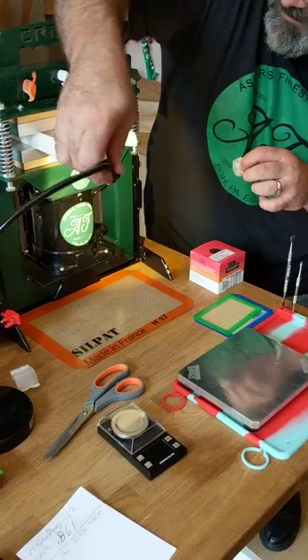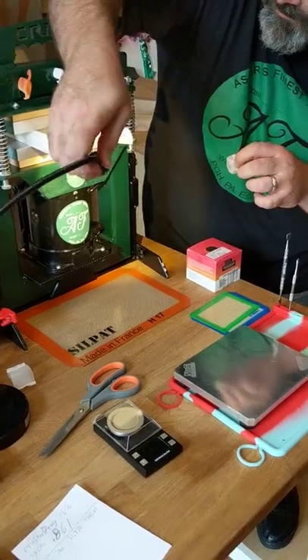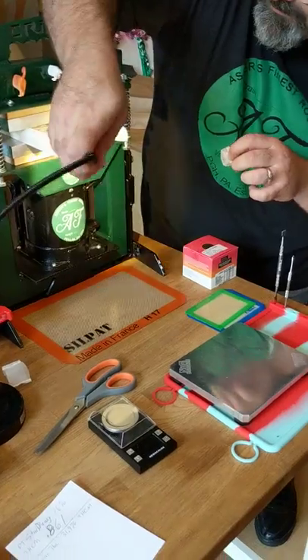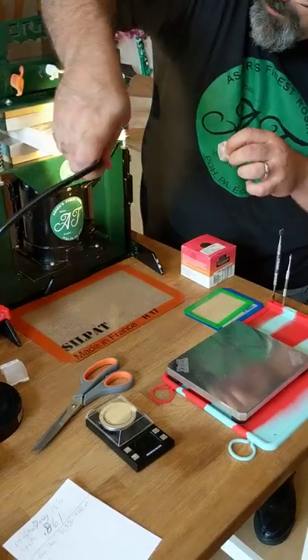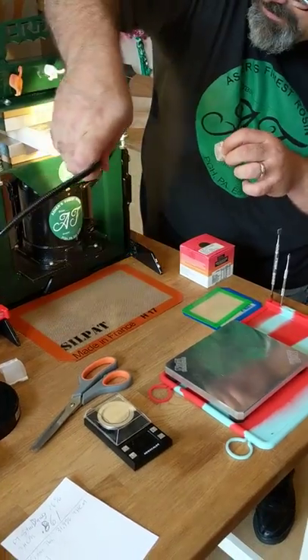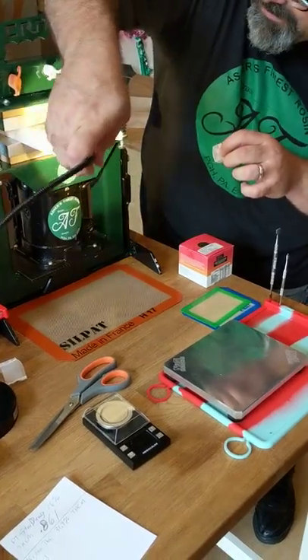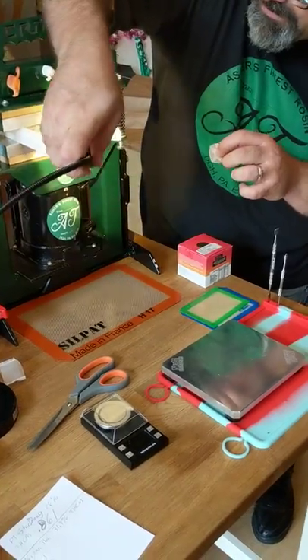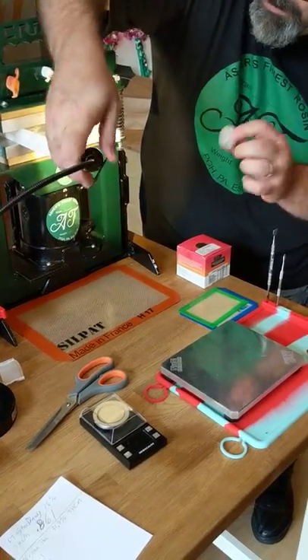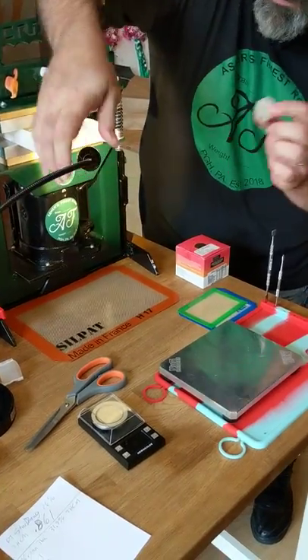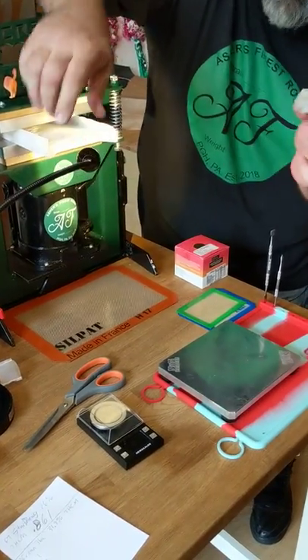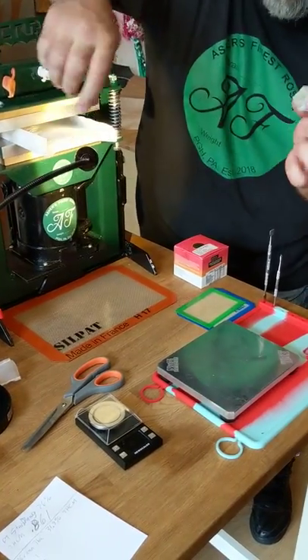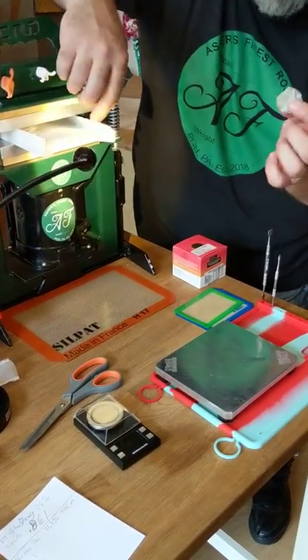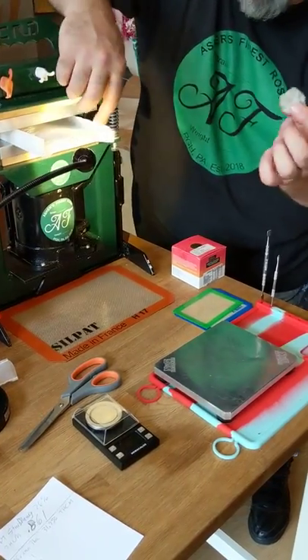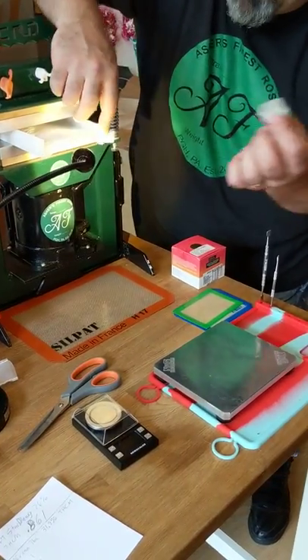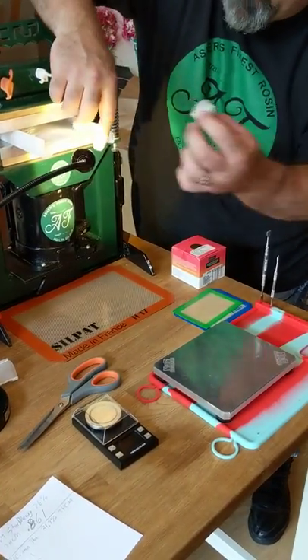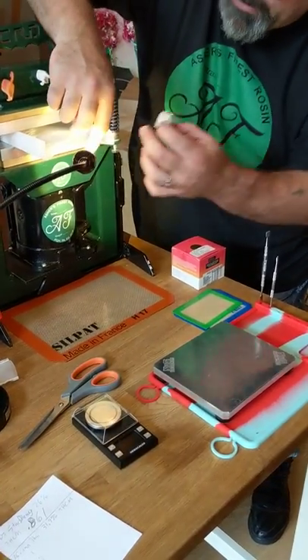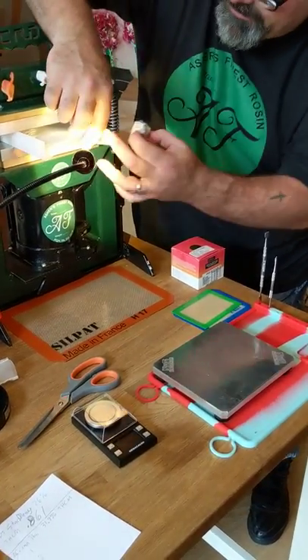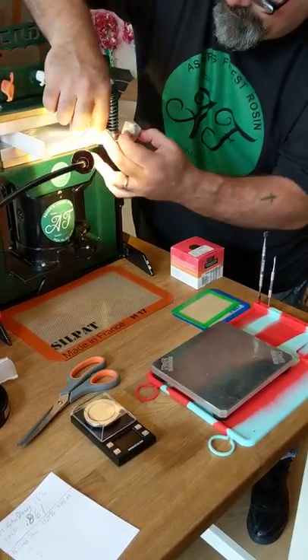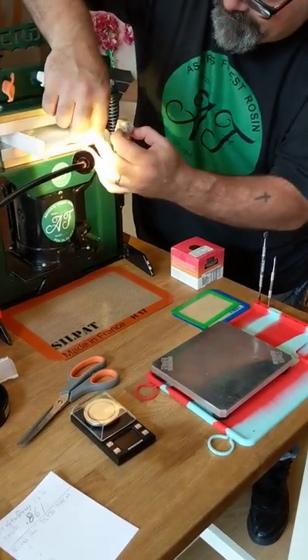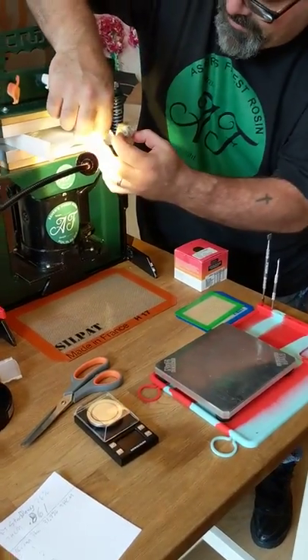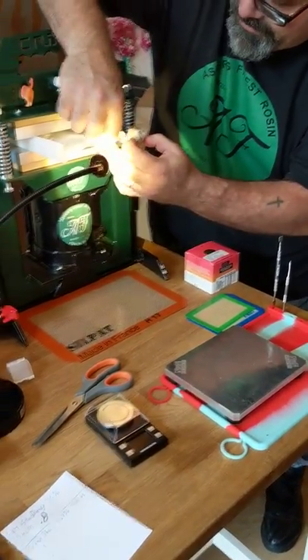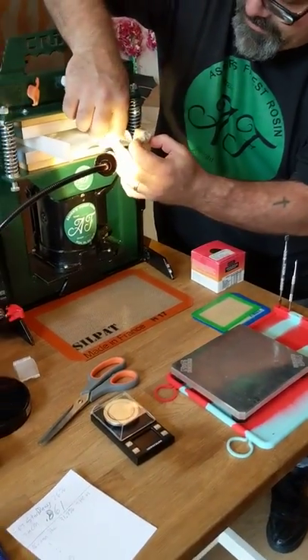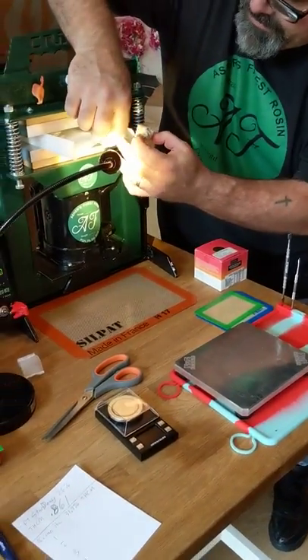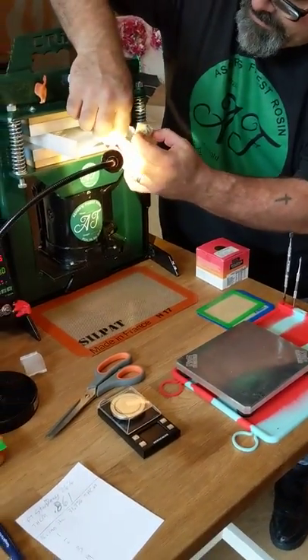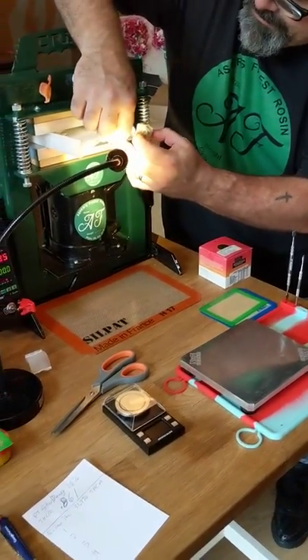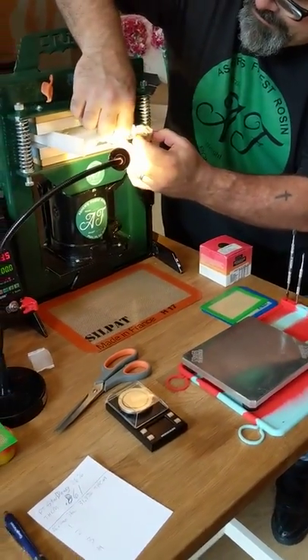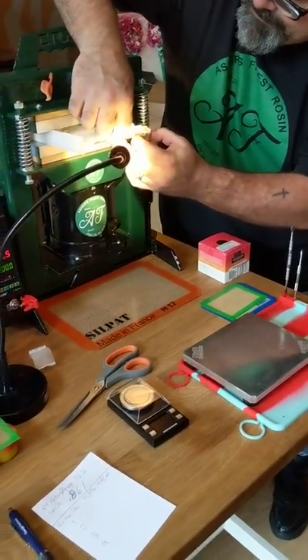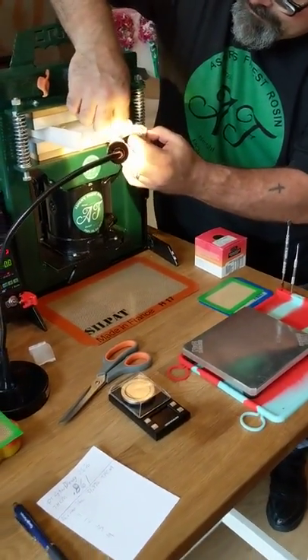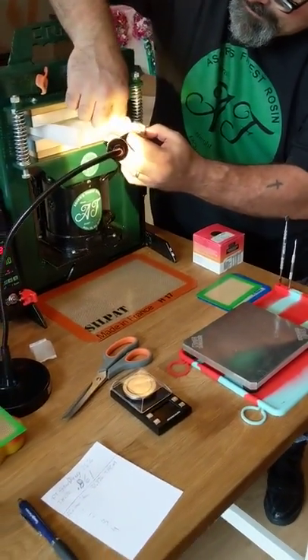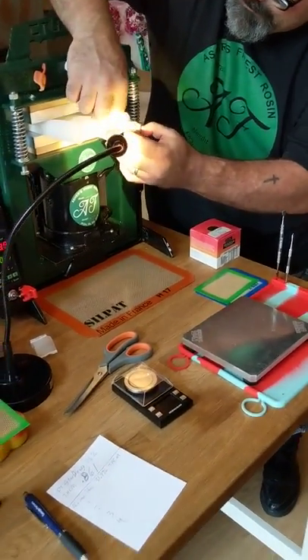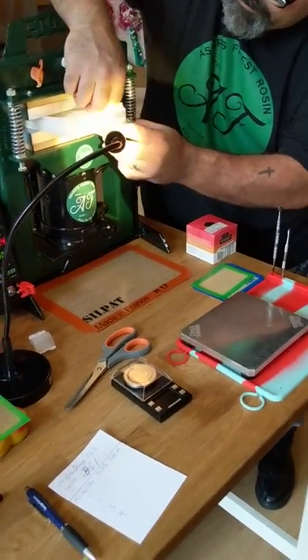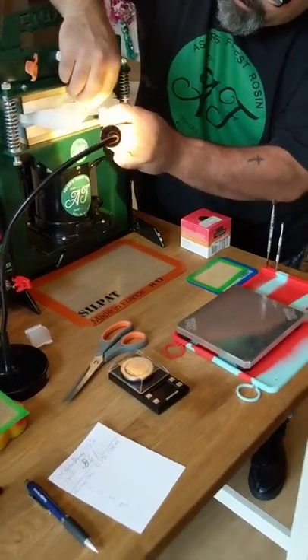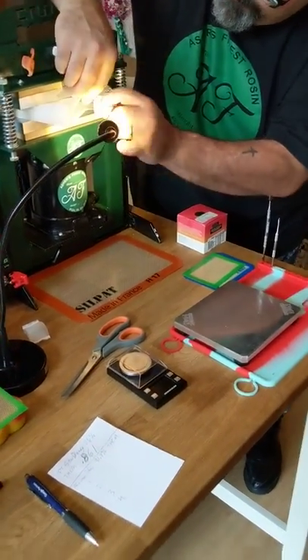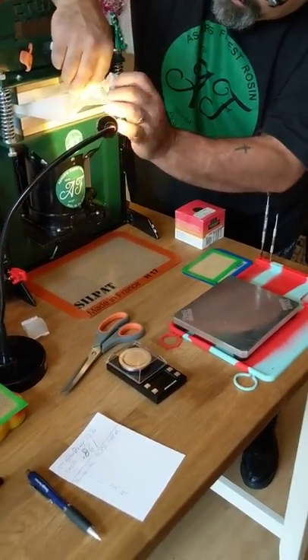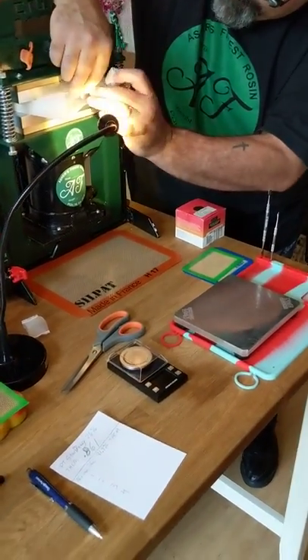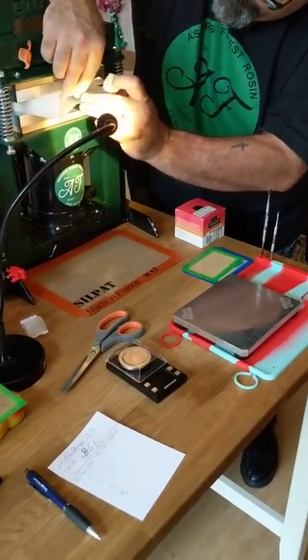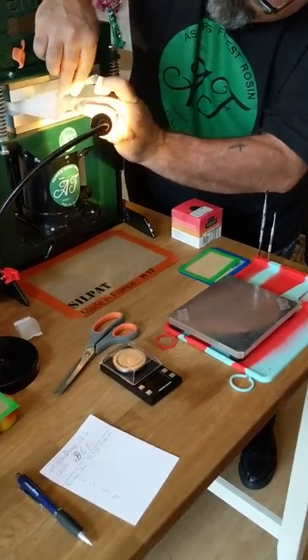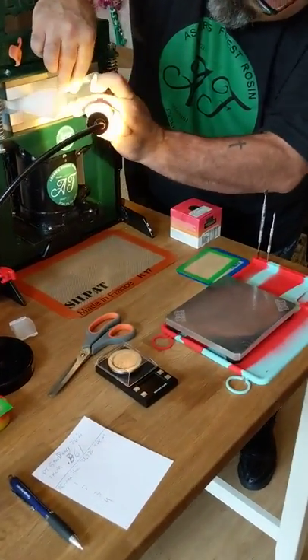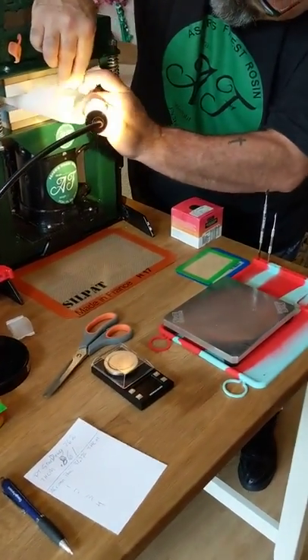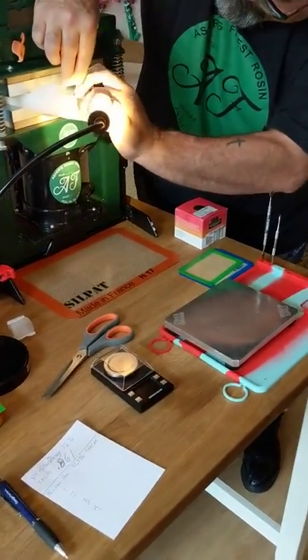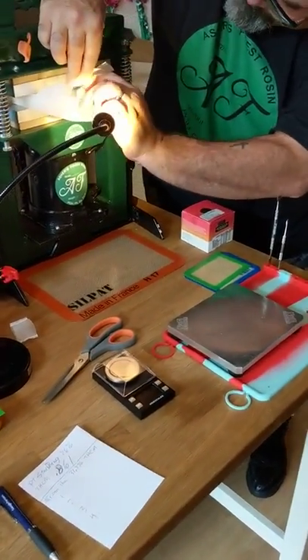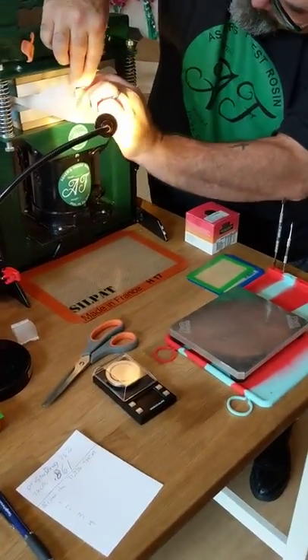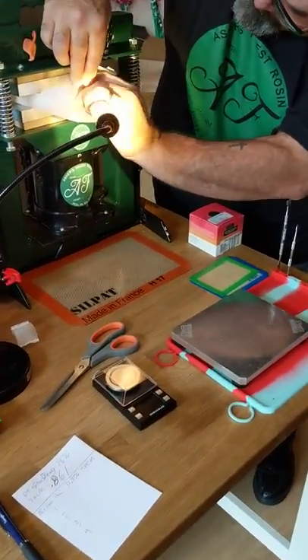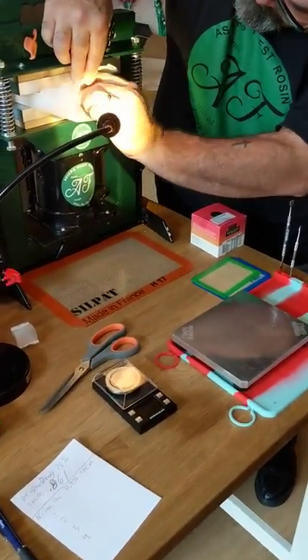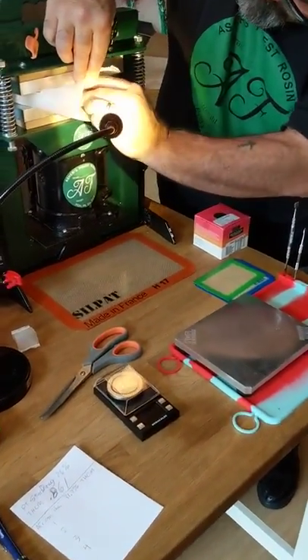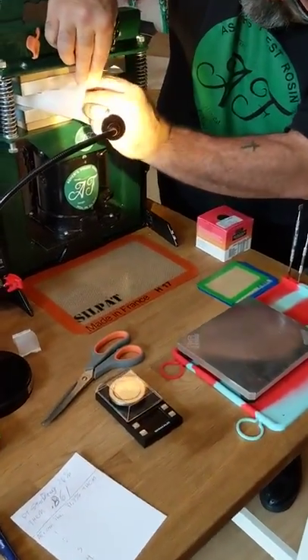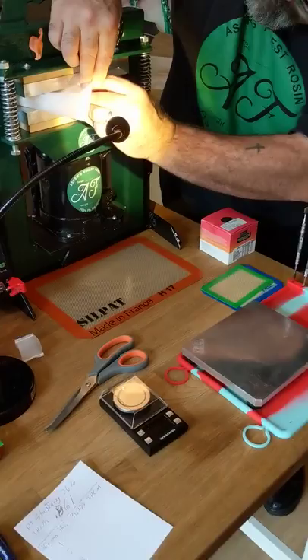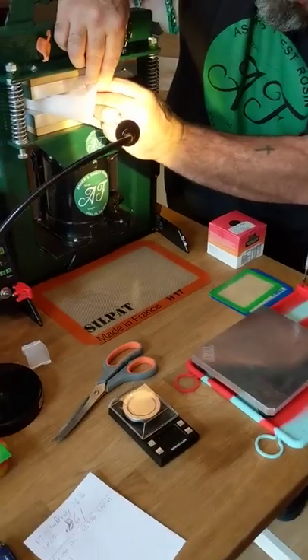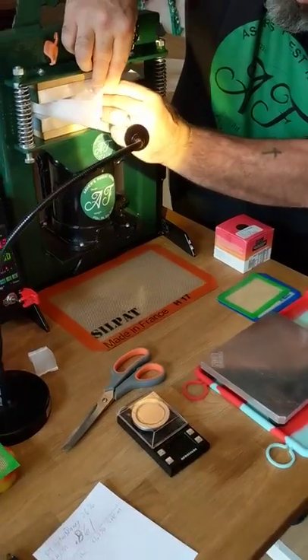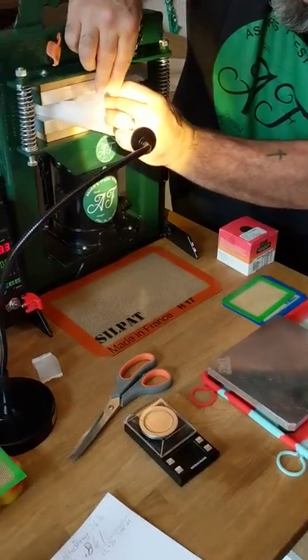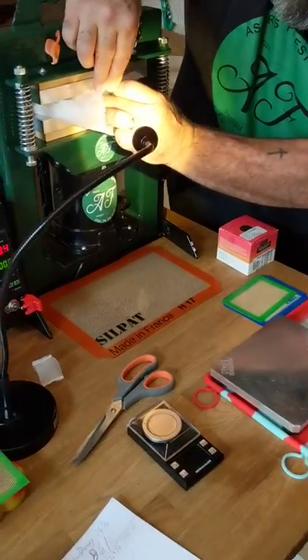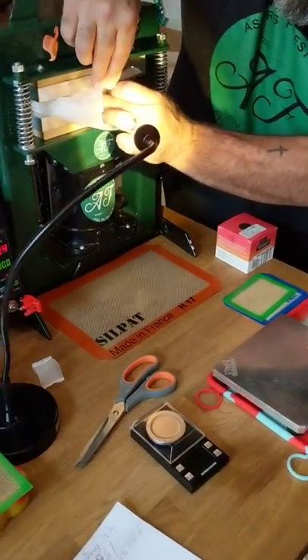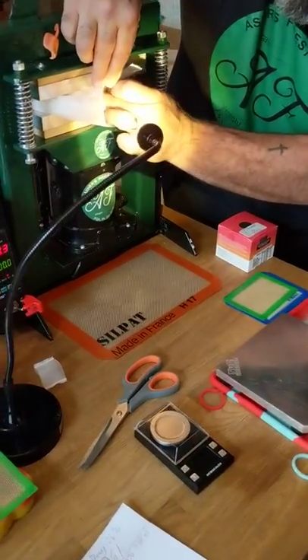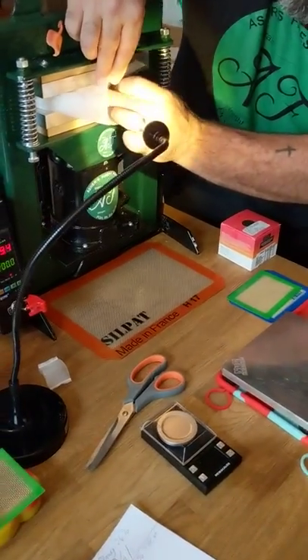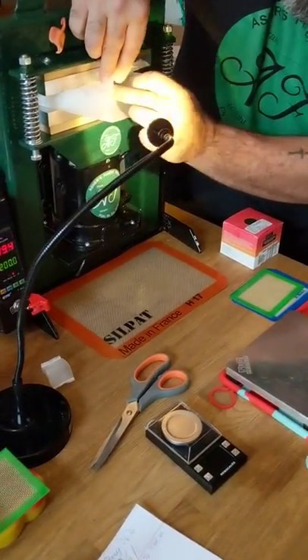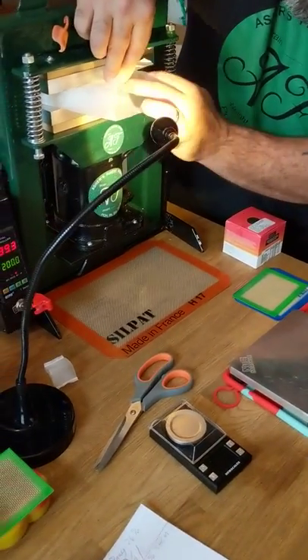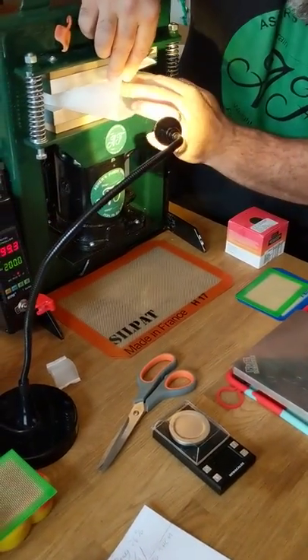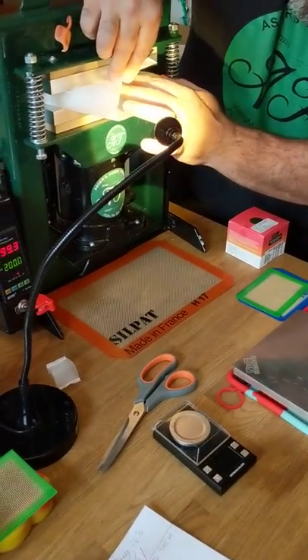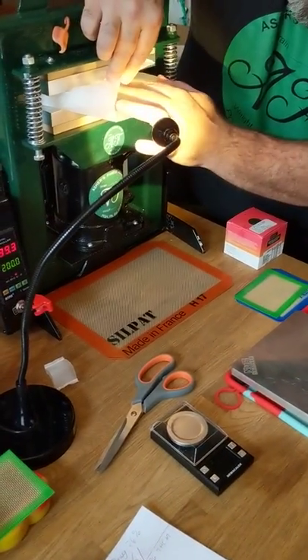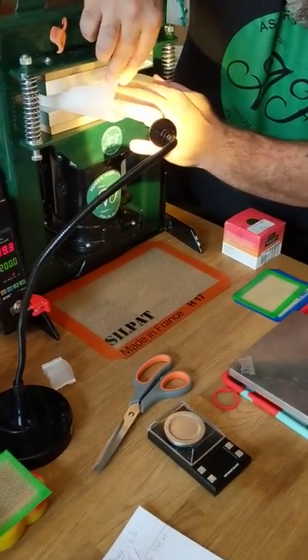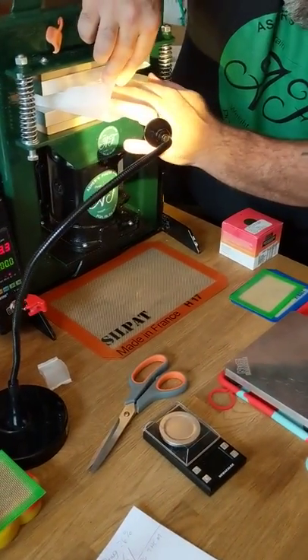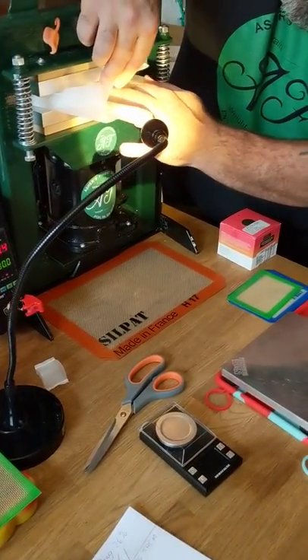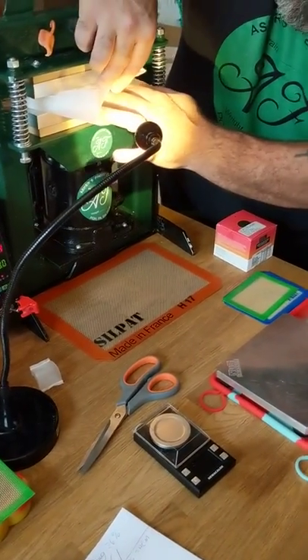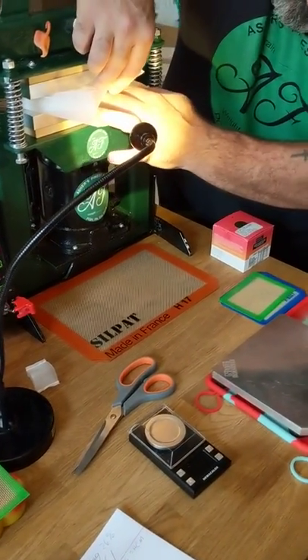Let's see what's going on here. We got our slug, we got our paper. Let's stuff this thing in here.